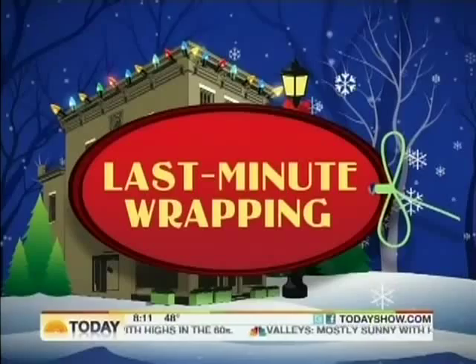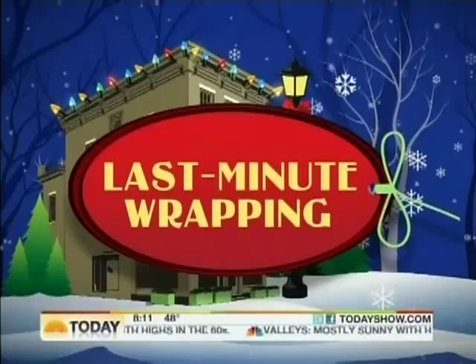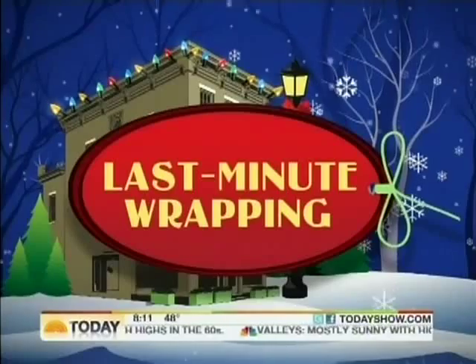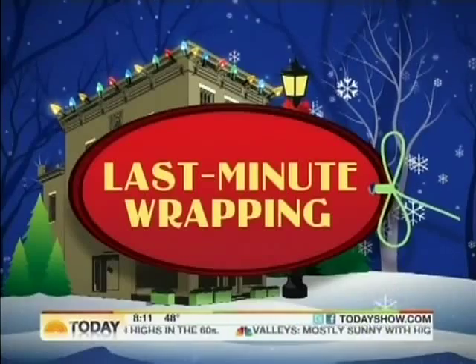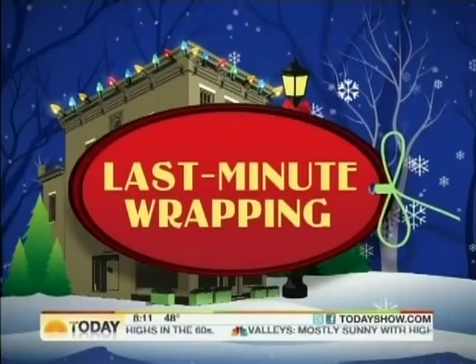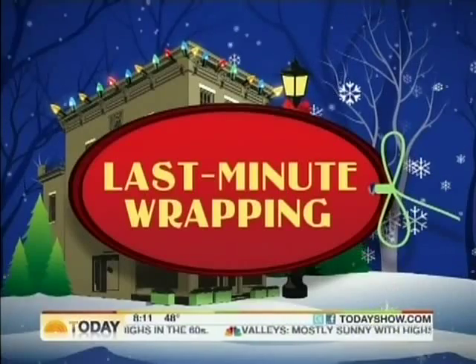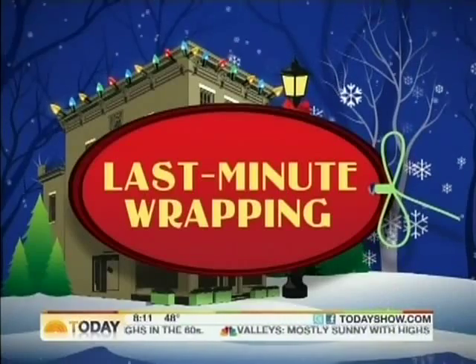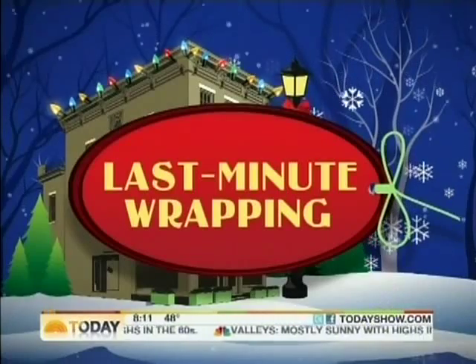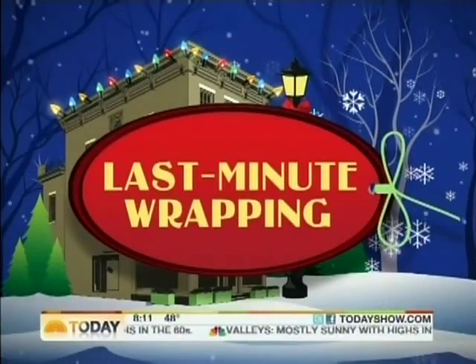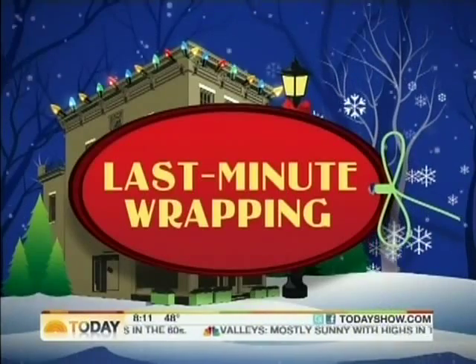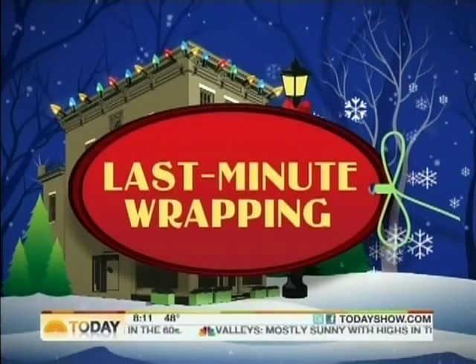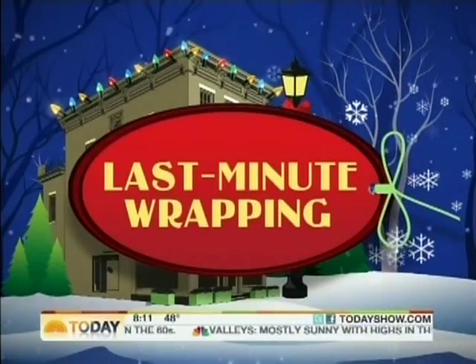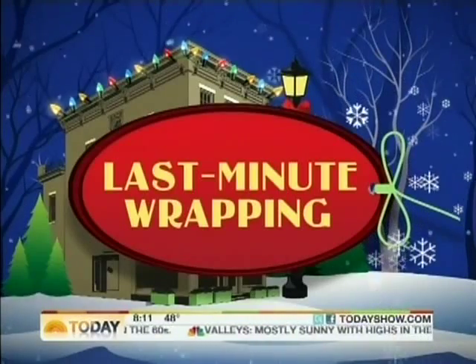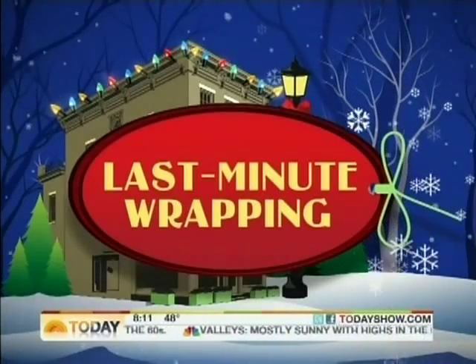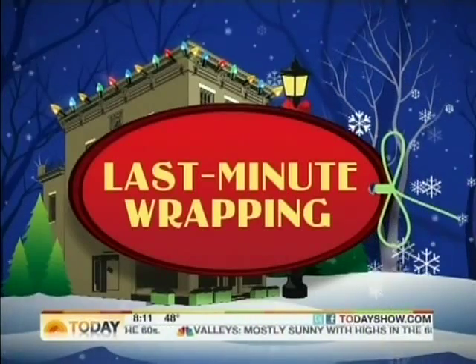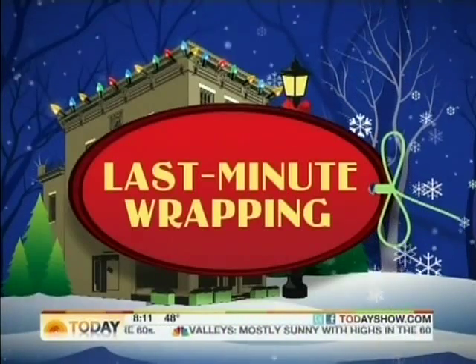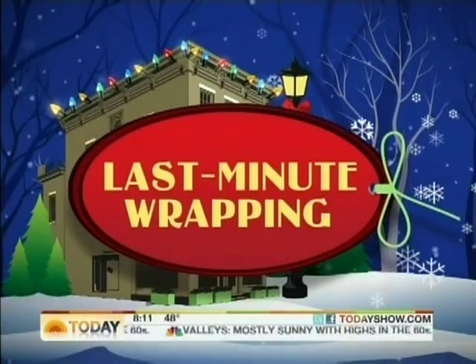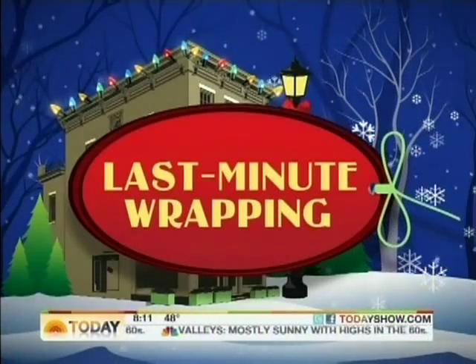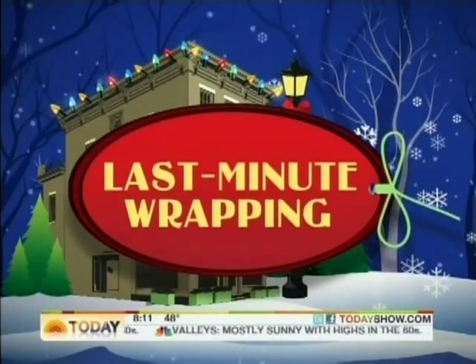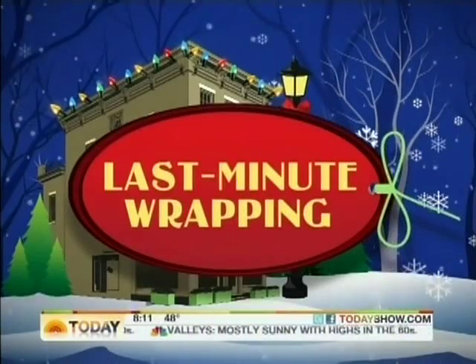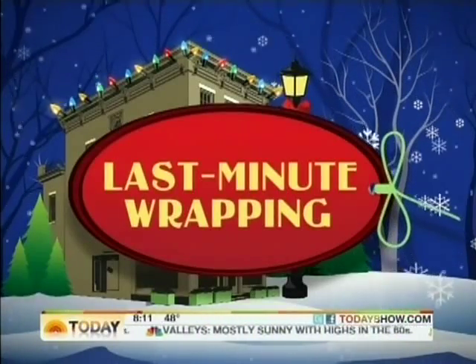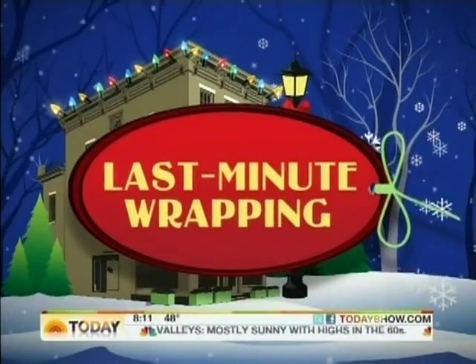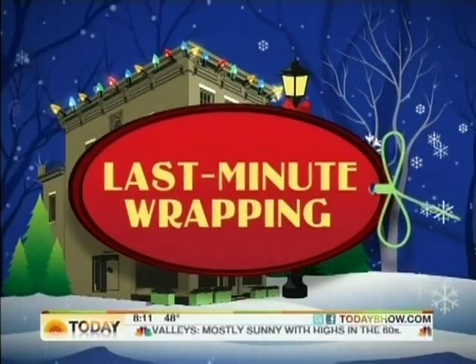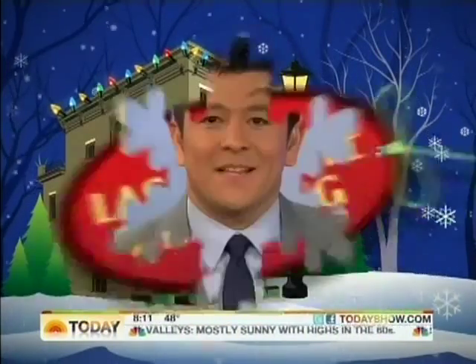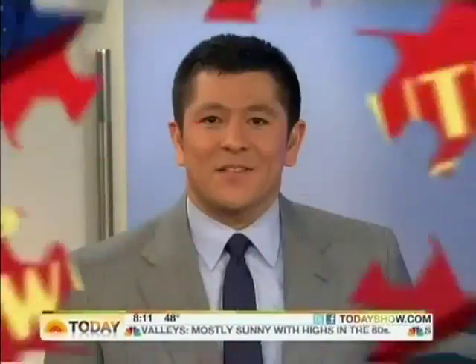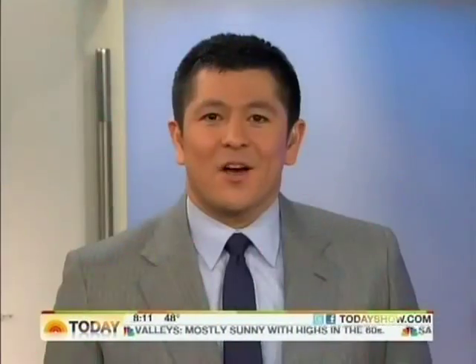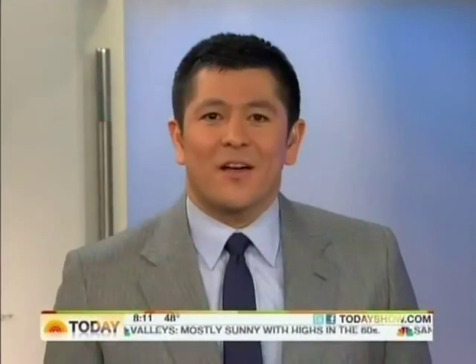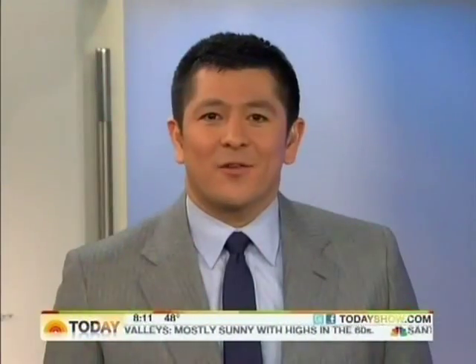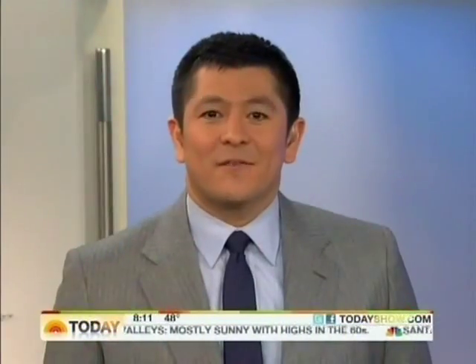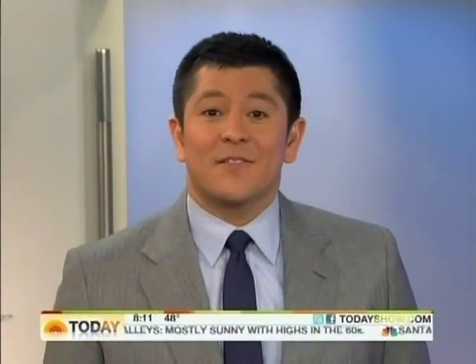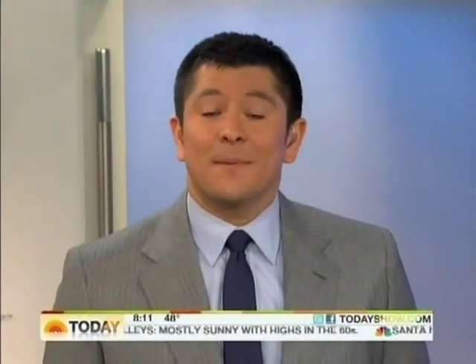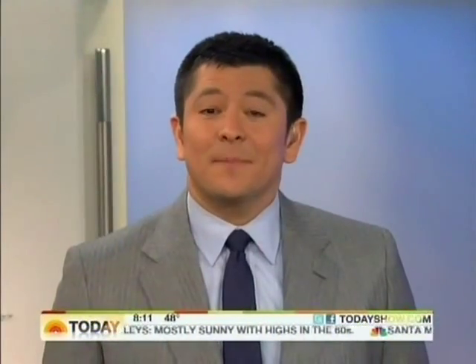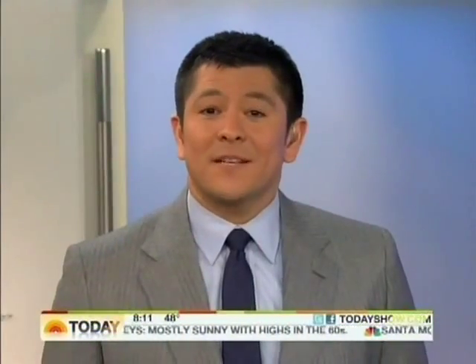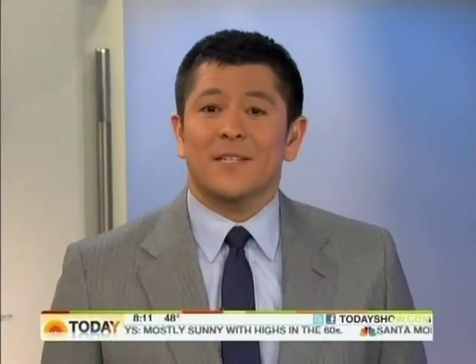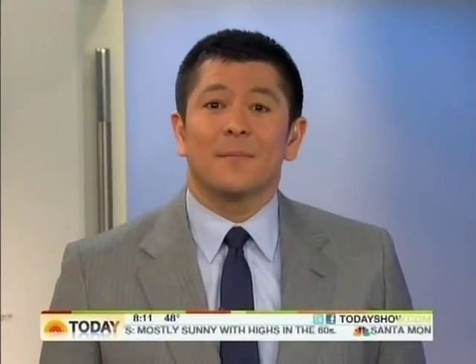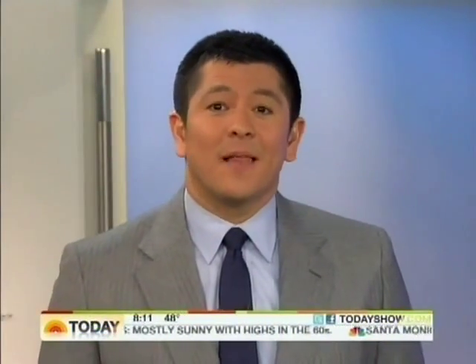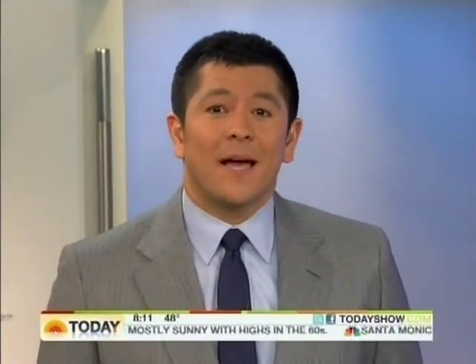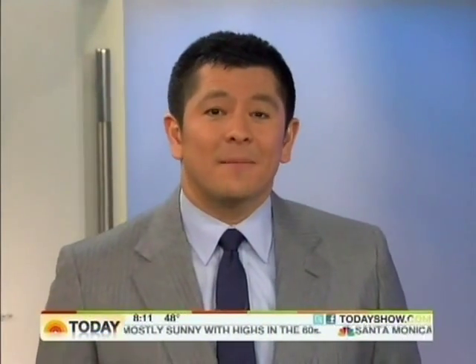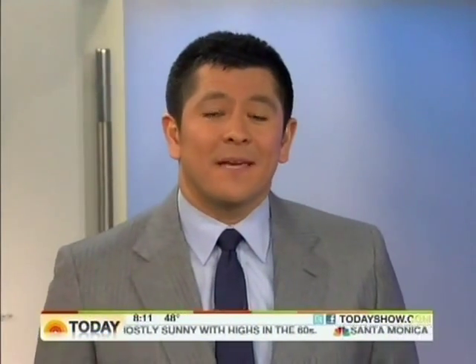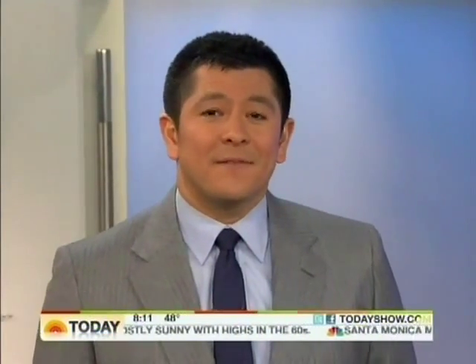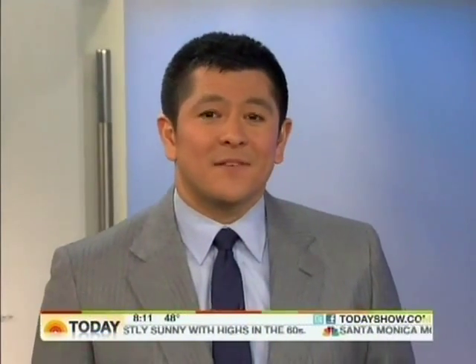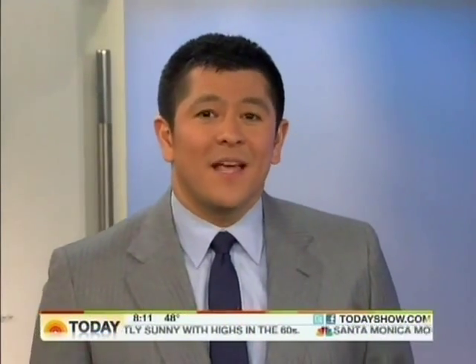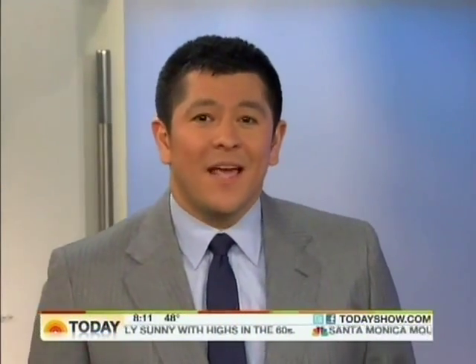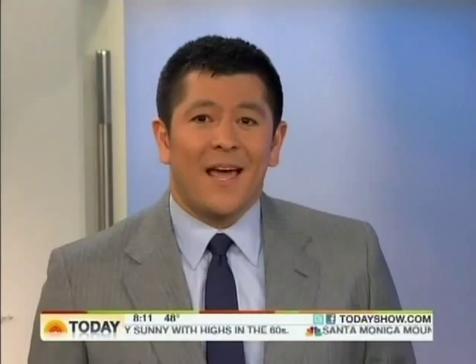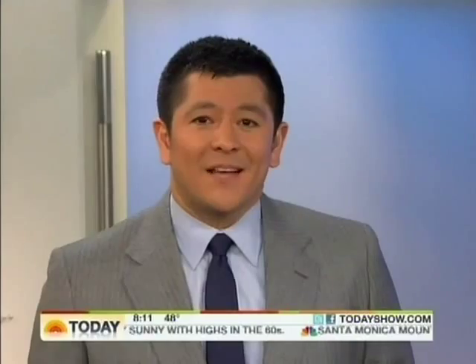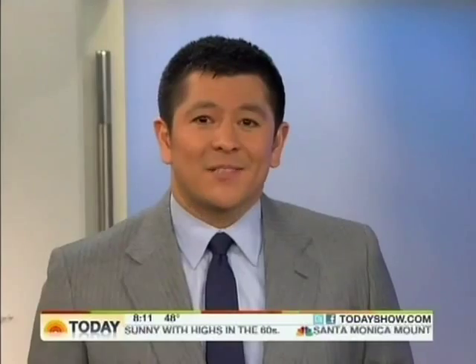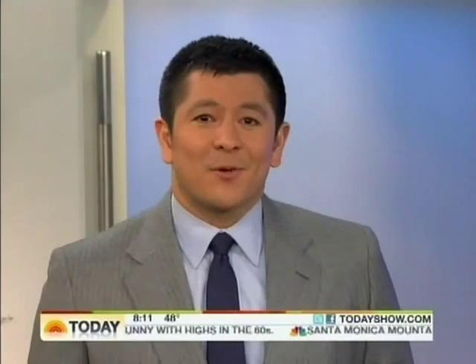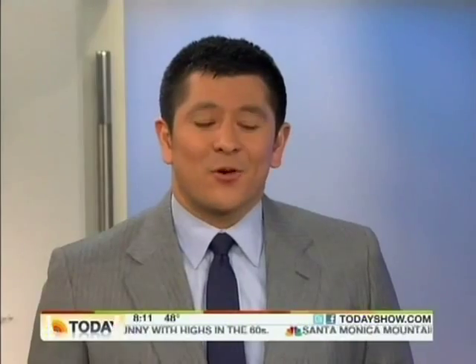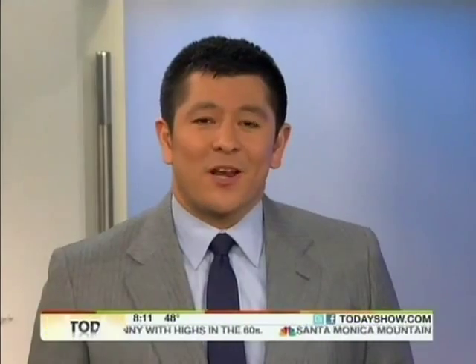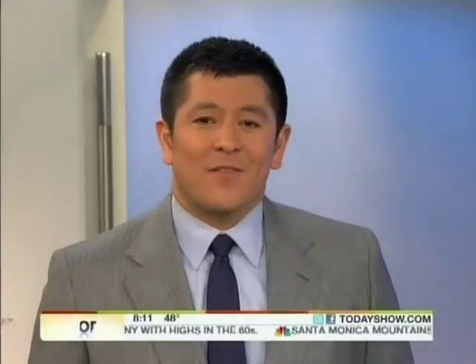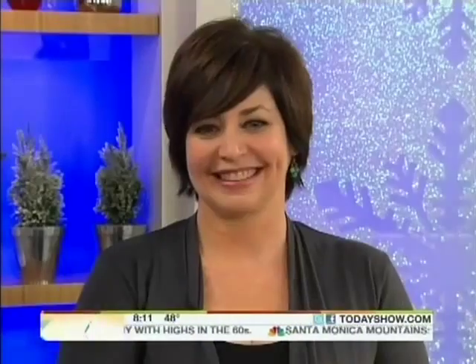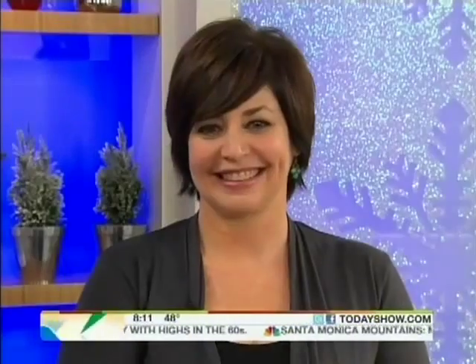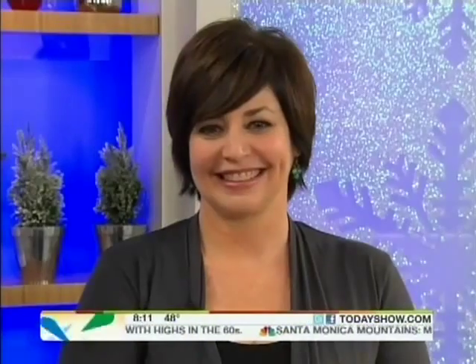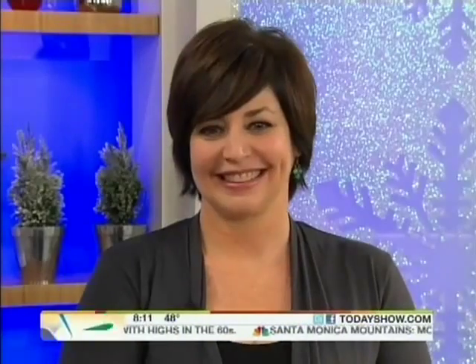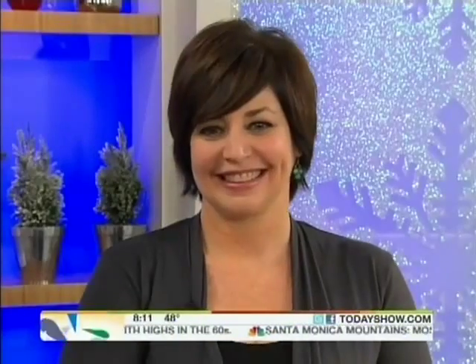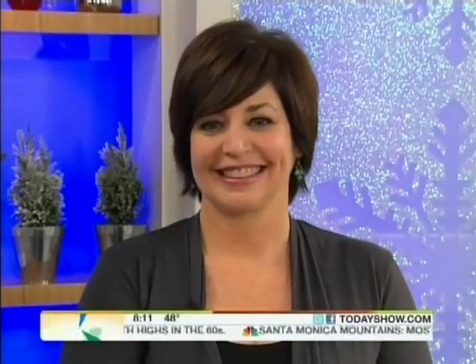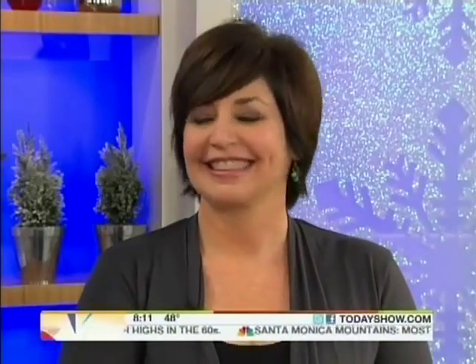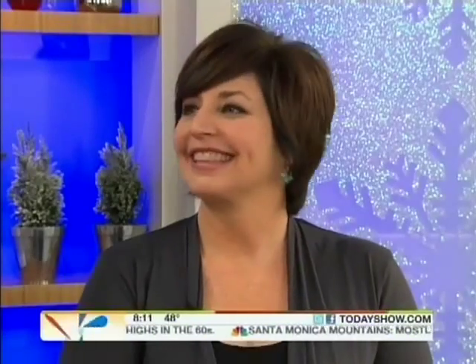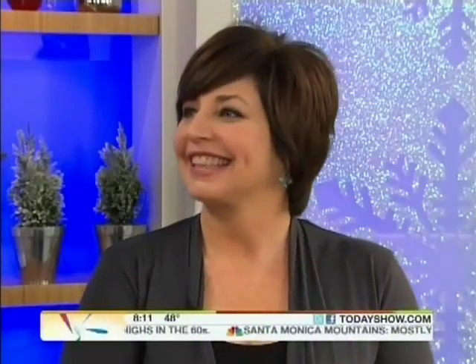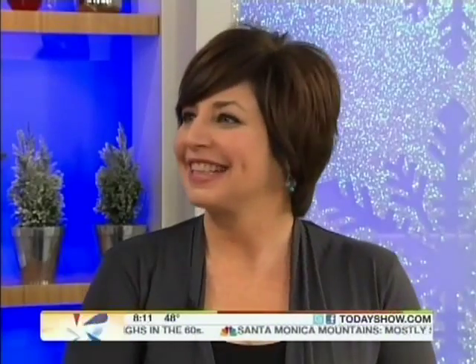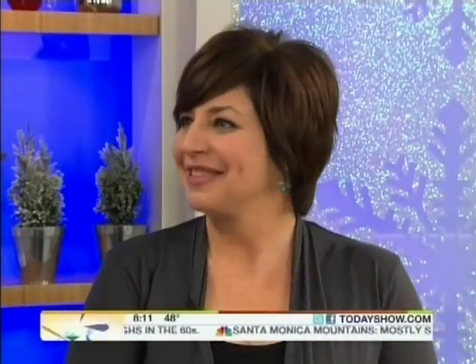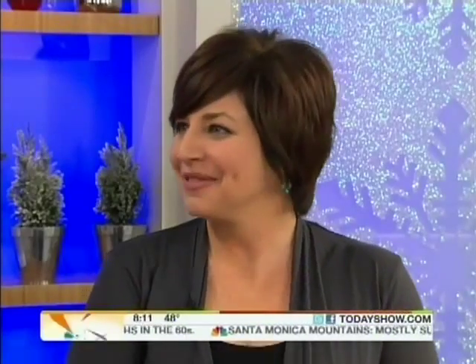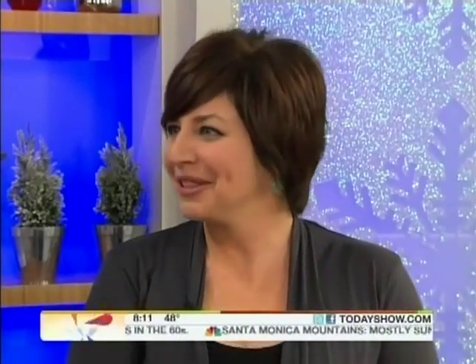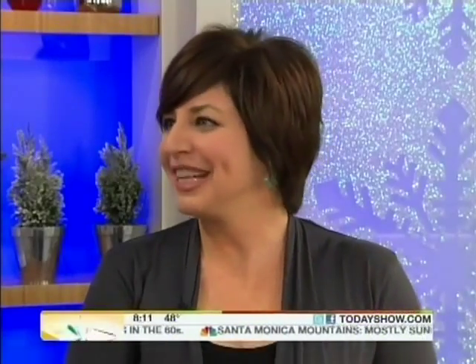Now that you have your presents, it is time to wrap. Jody Kahn, the author of Simply Sublime Gifts, has some creative ideas. Good morning to you.